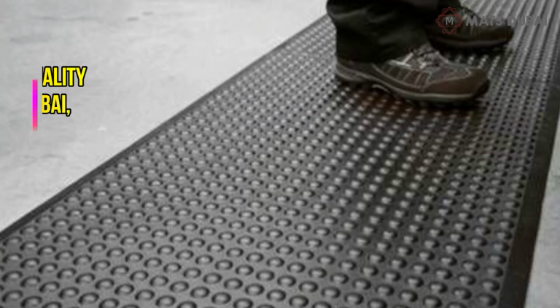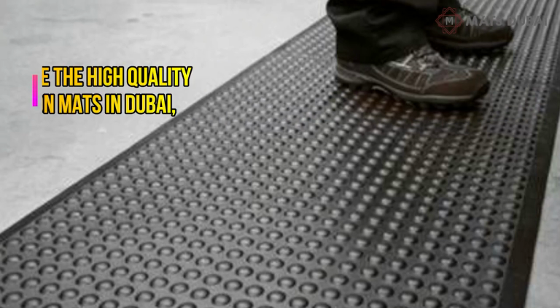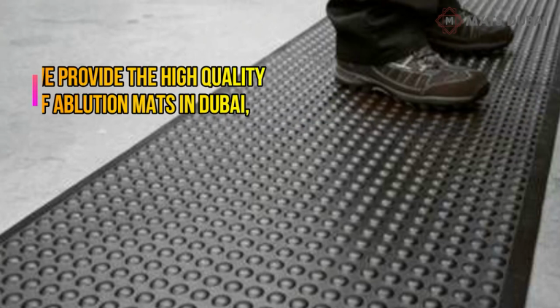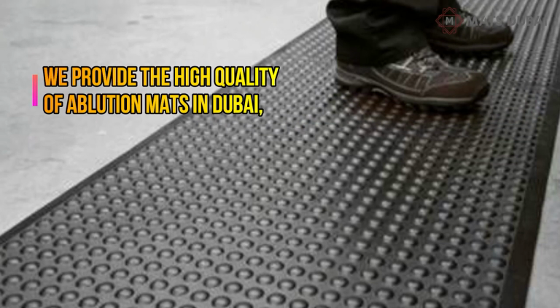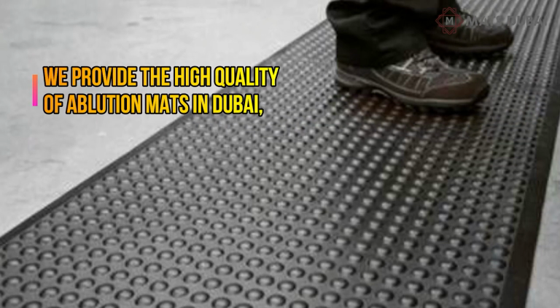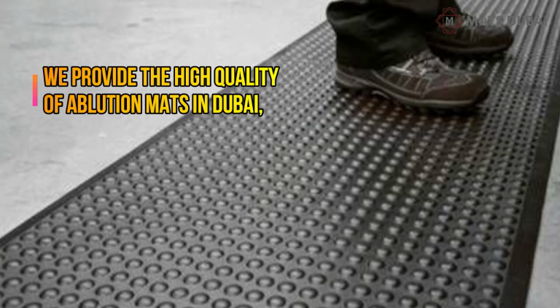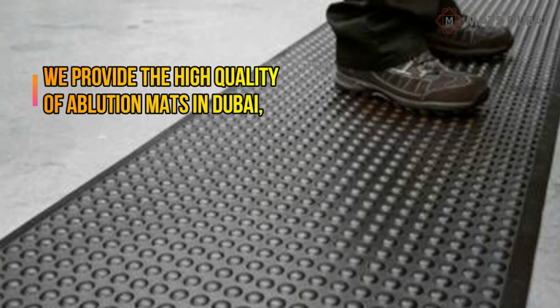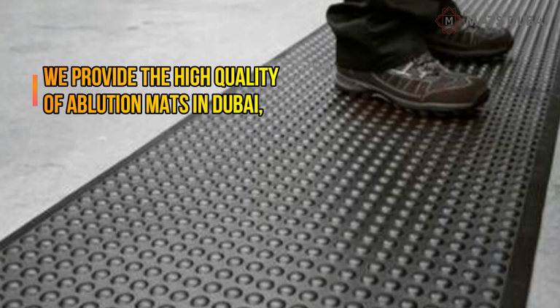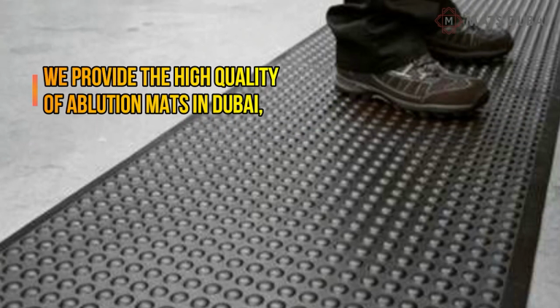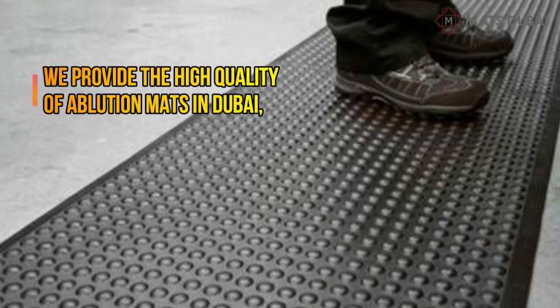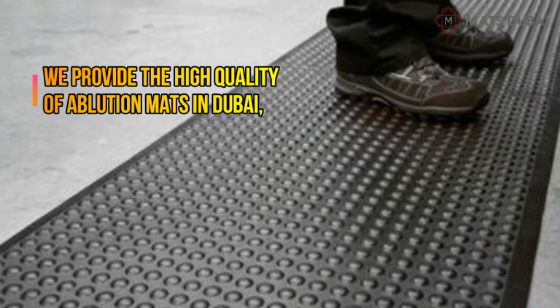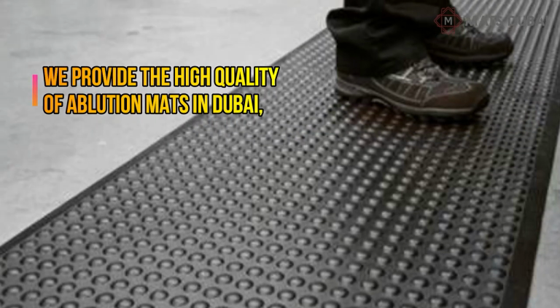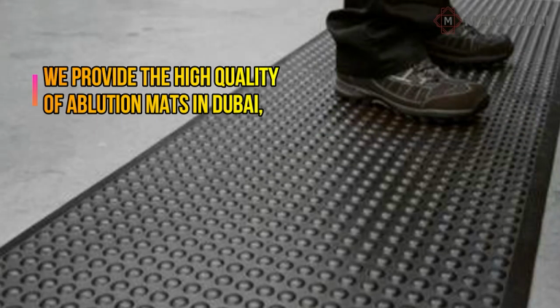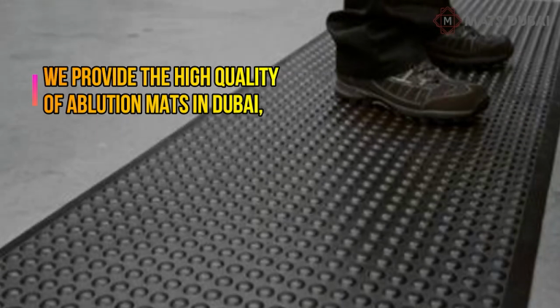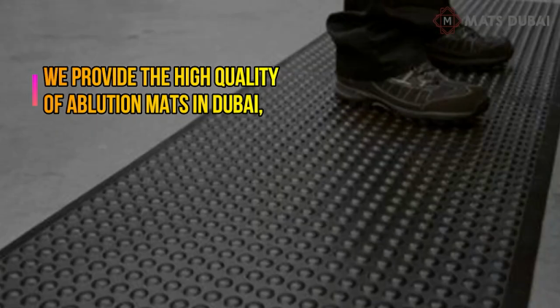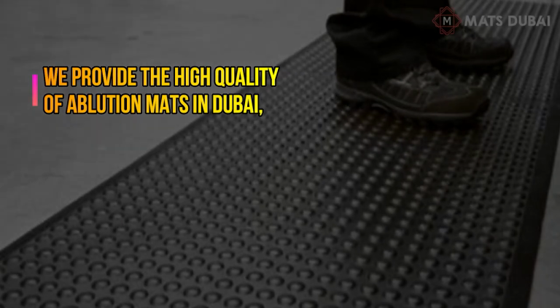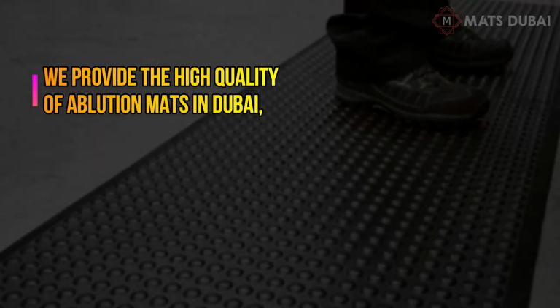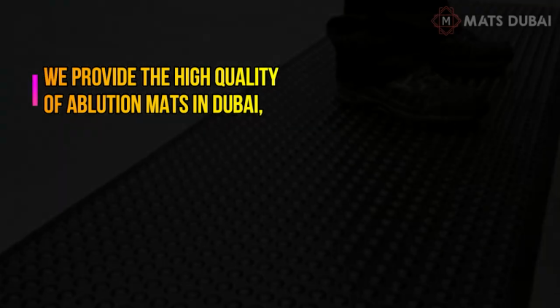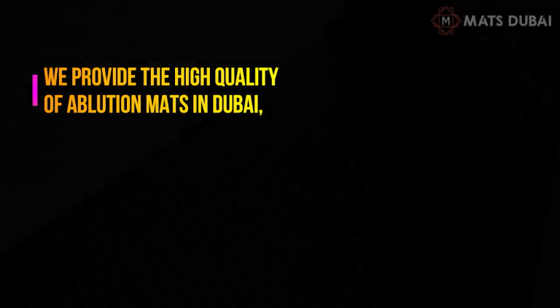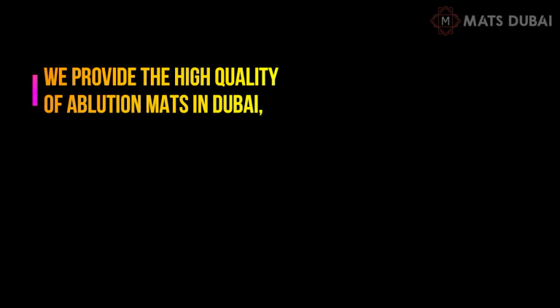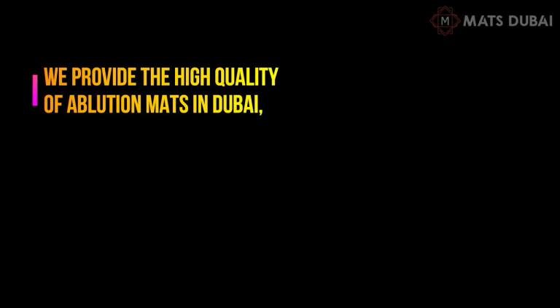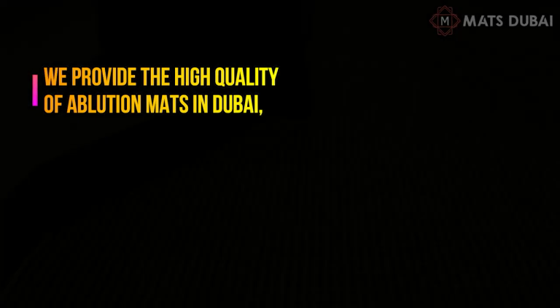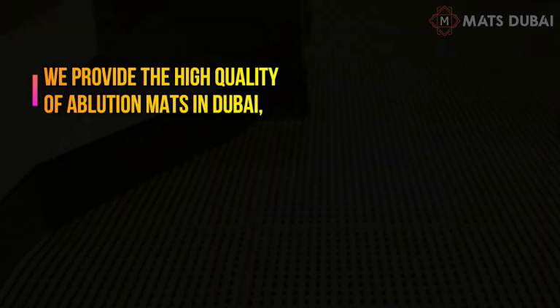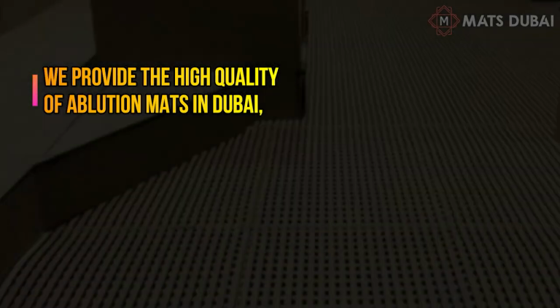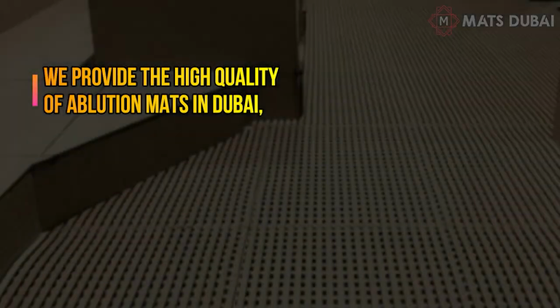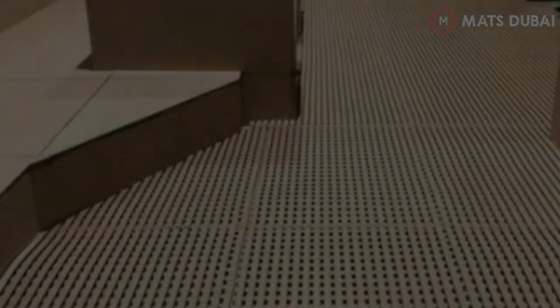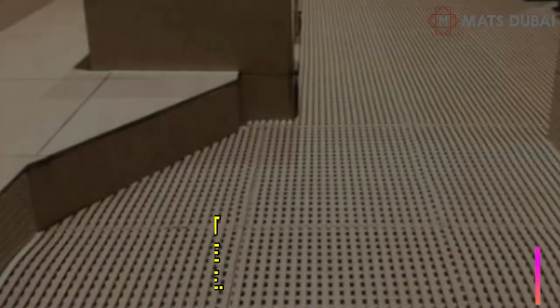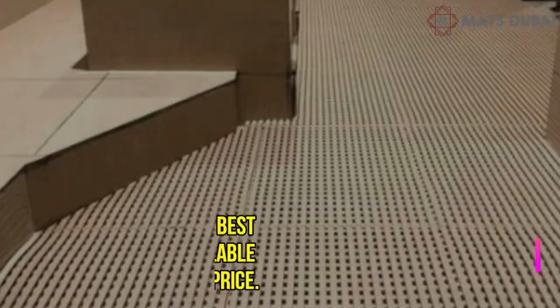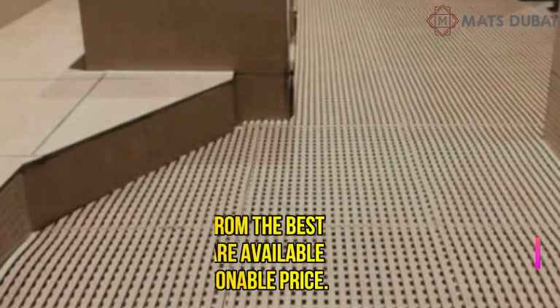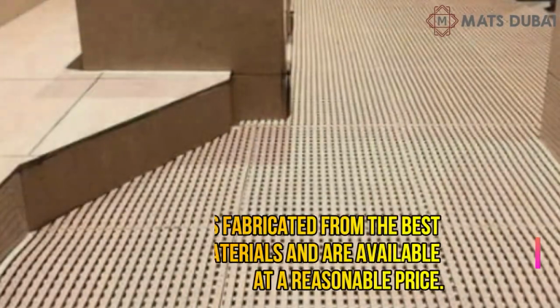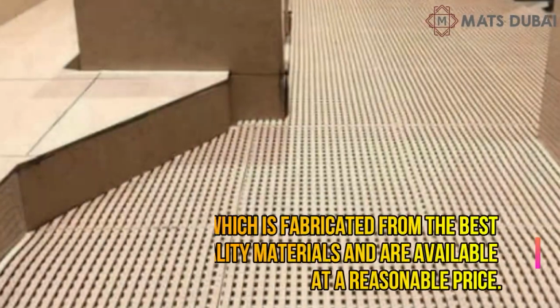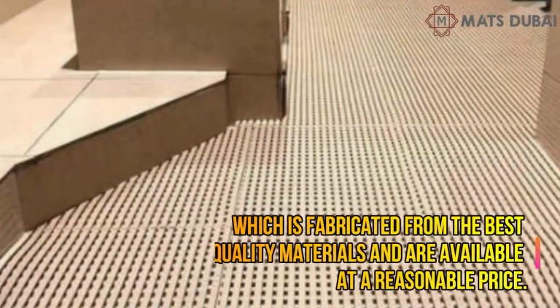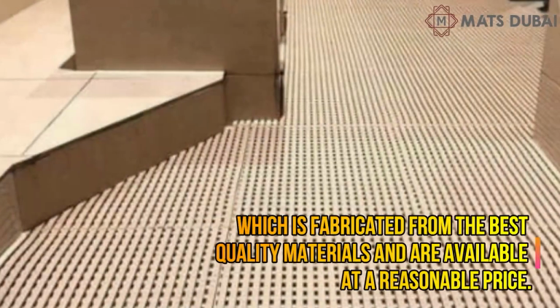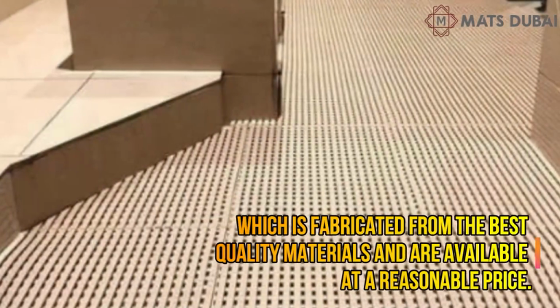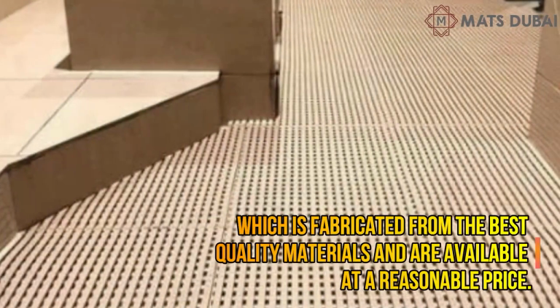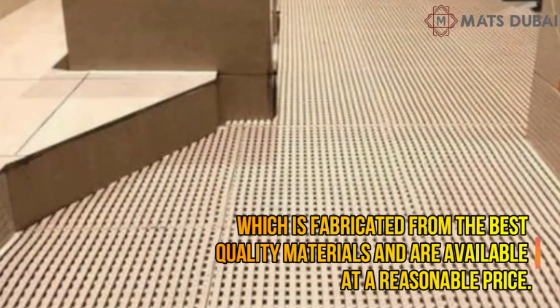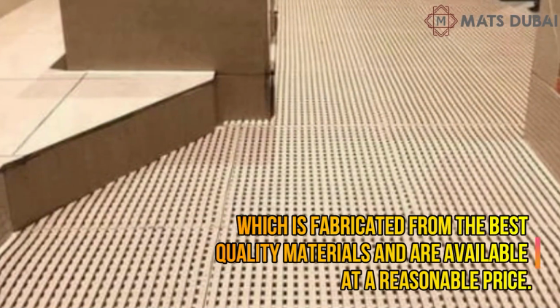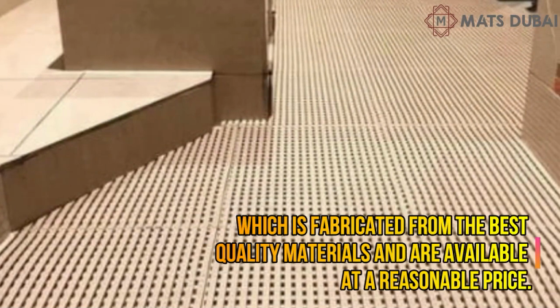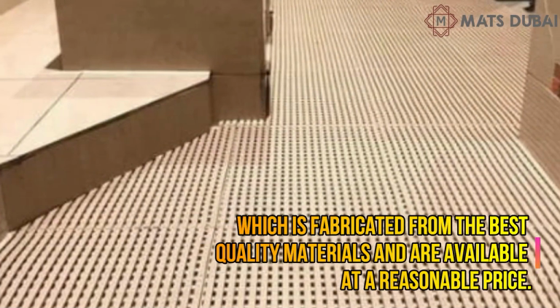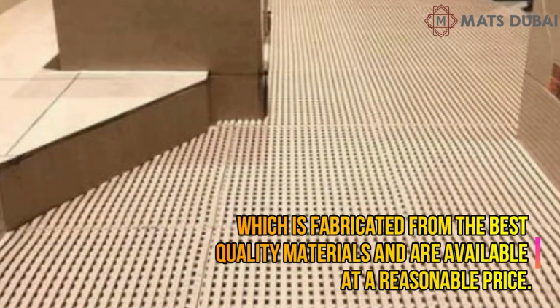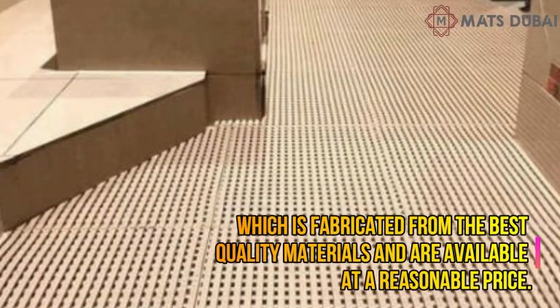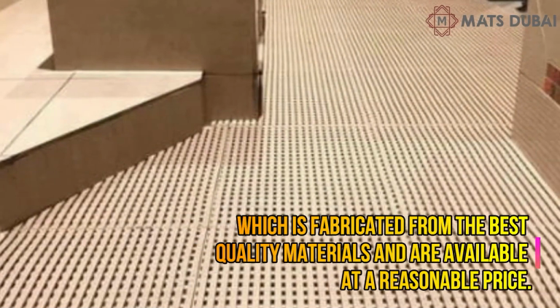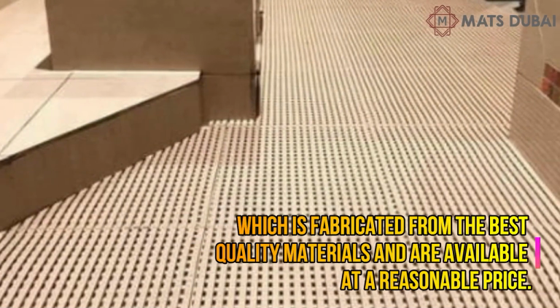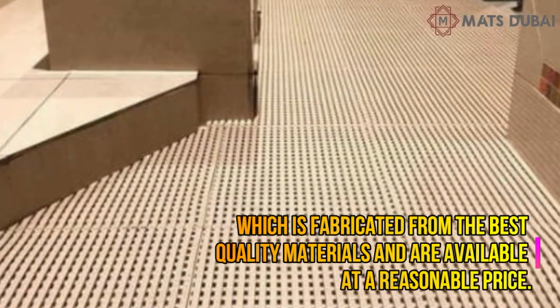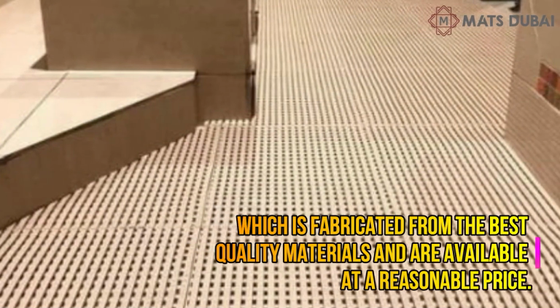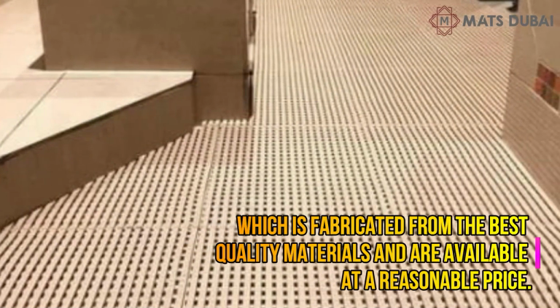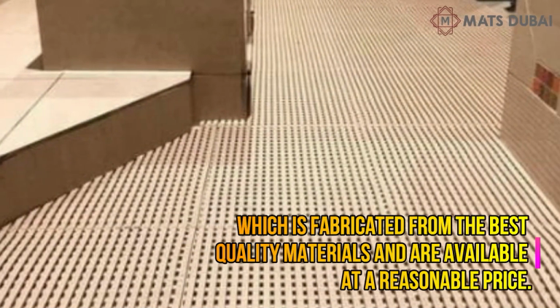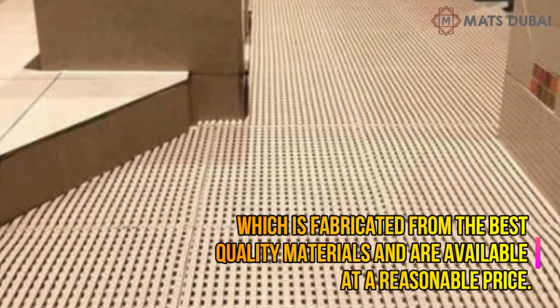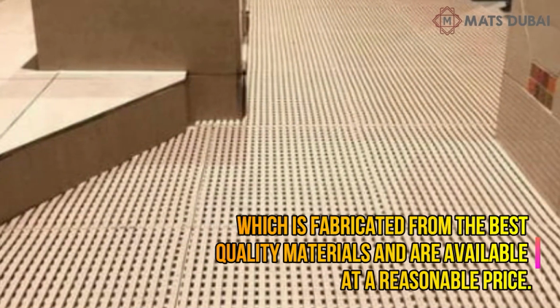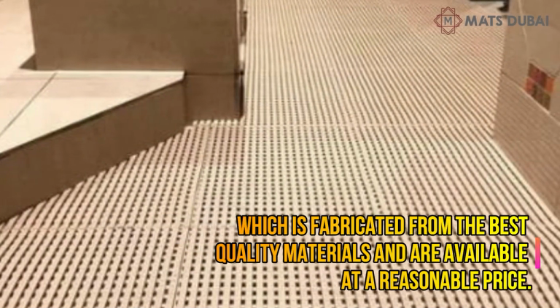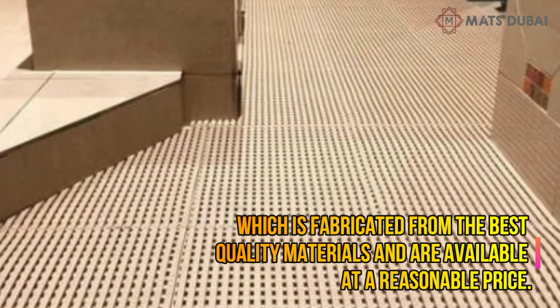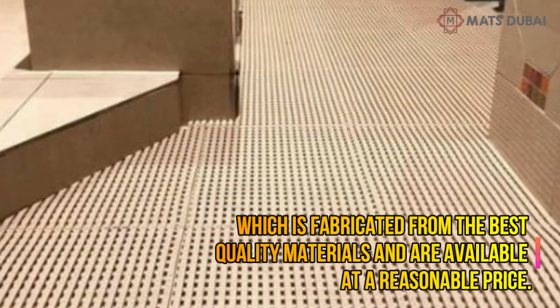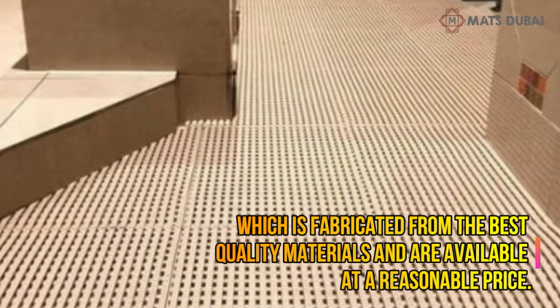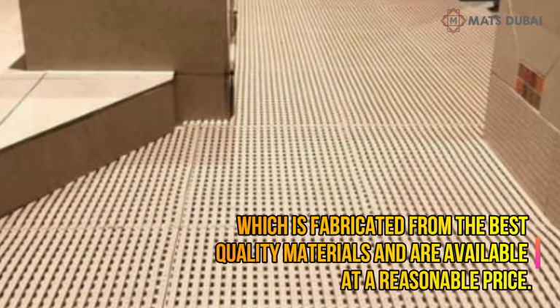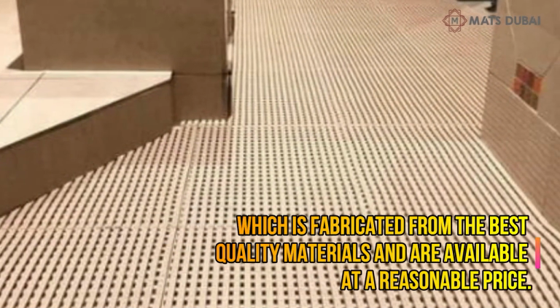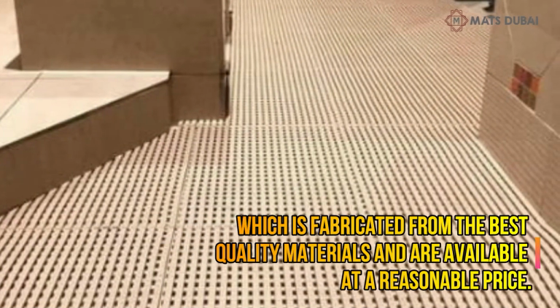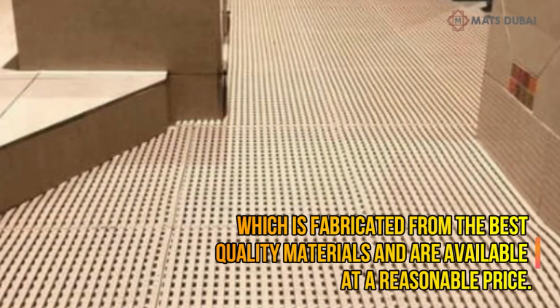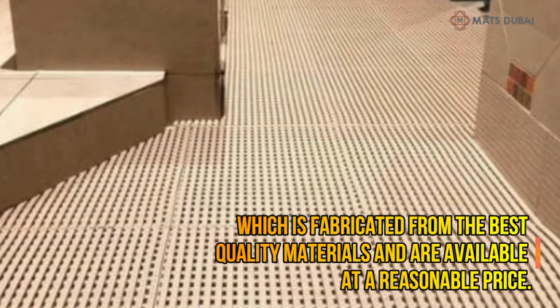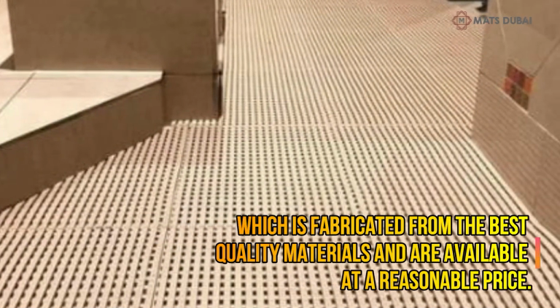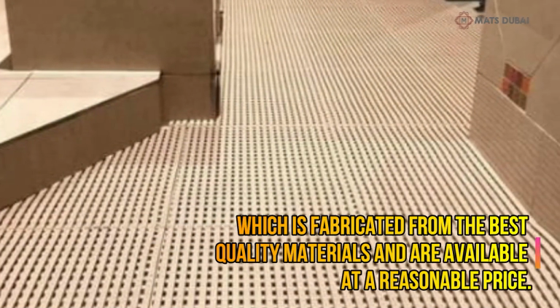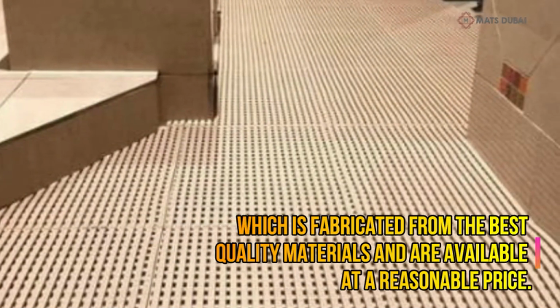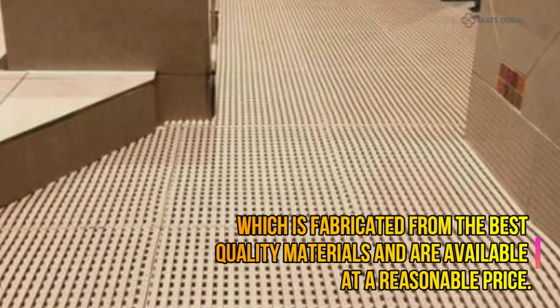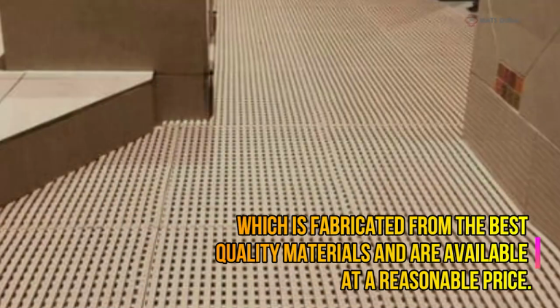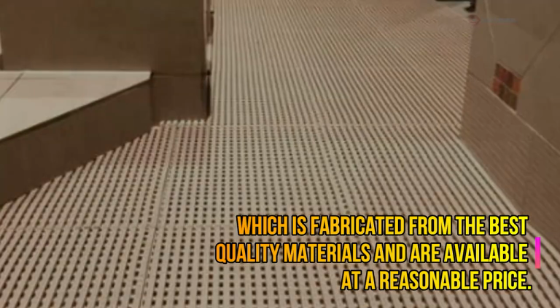We provide high quality ablution mats in Dubai, fabricated from the best quality materials, available at a reasonable price.